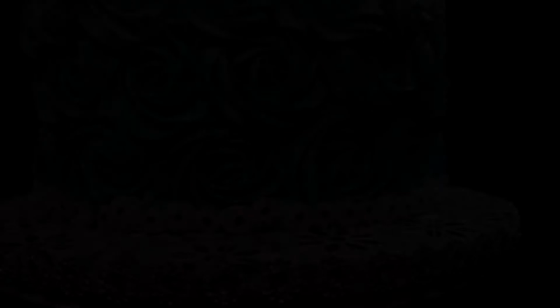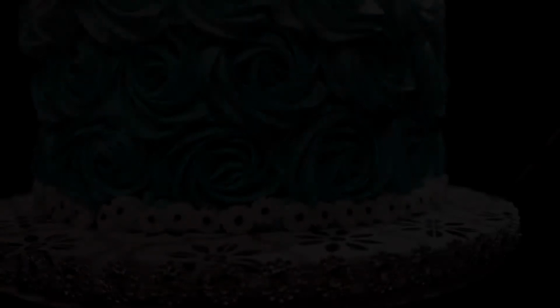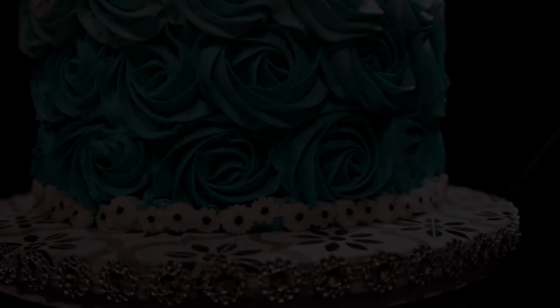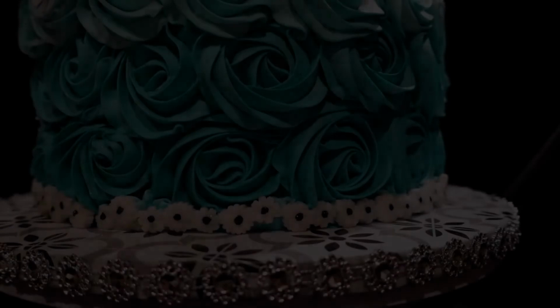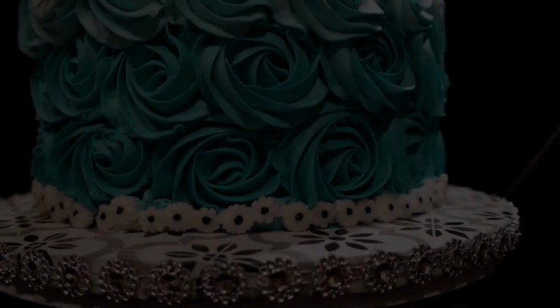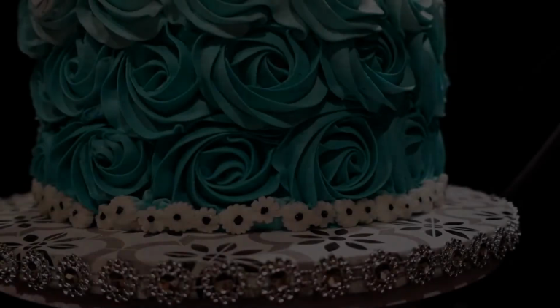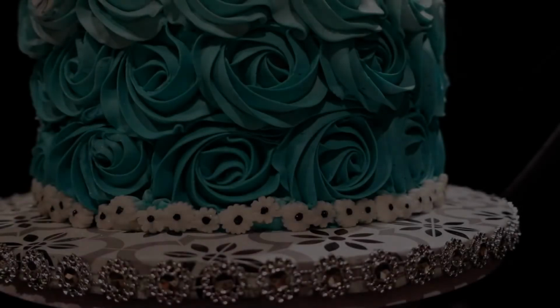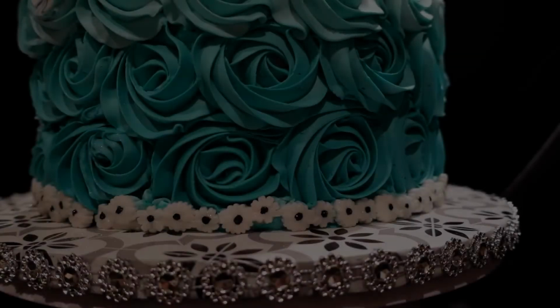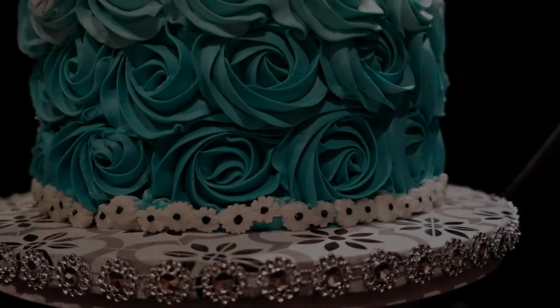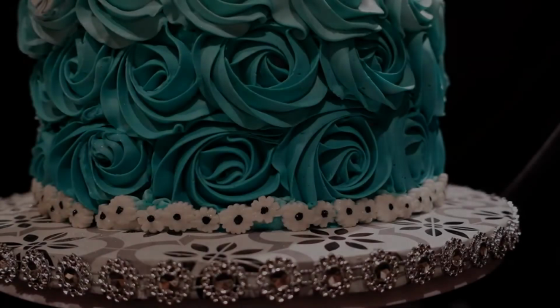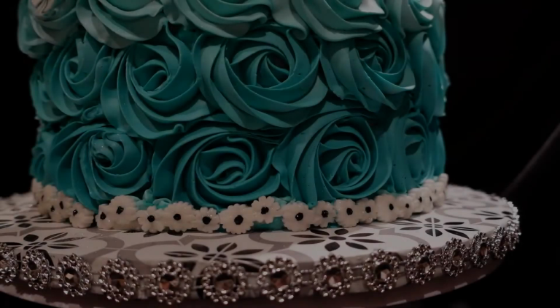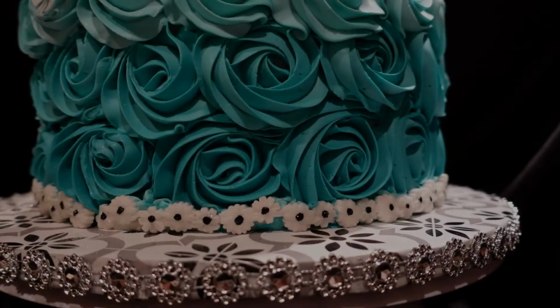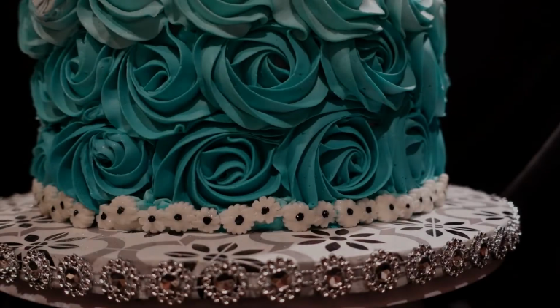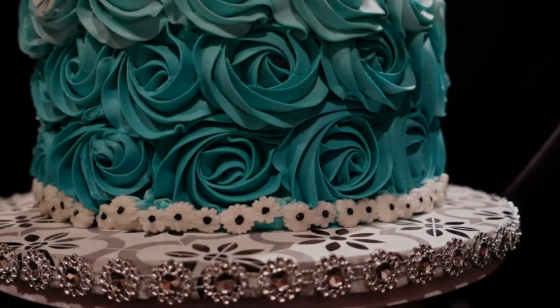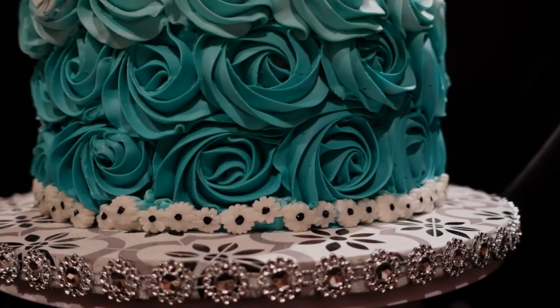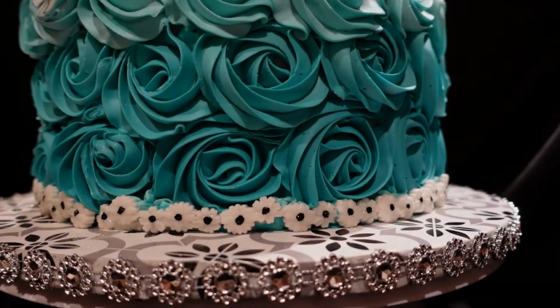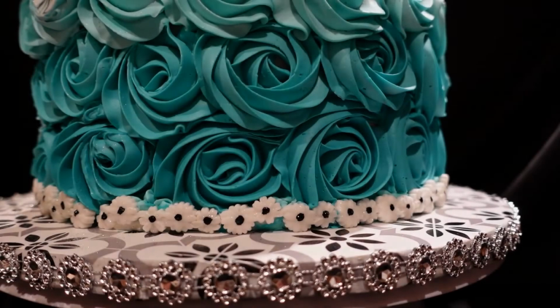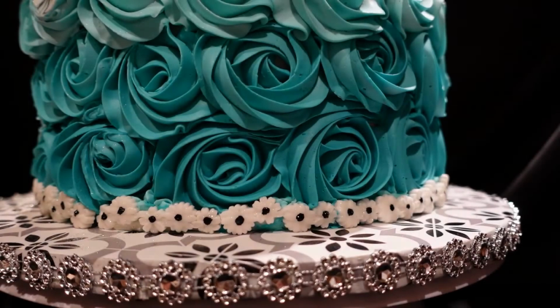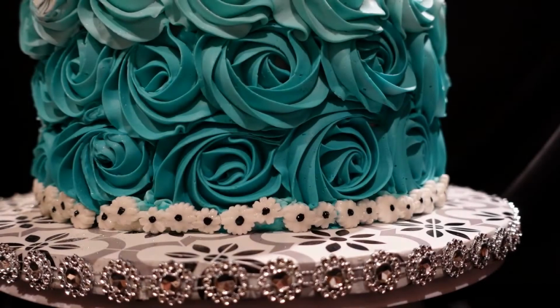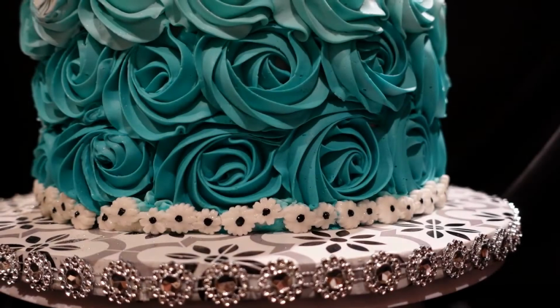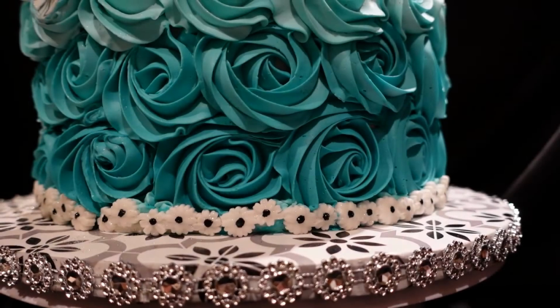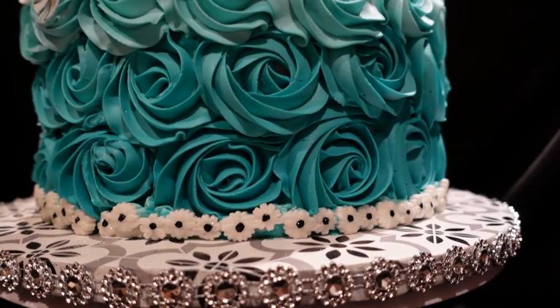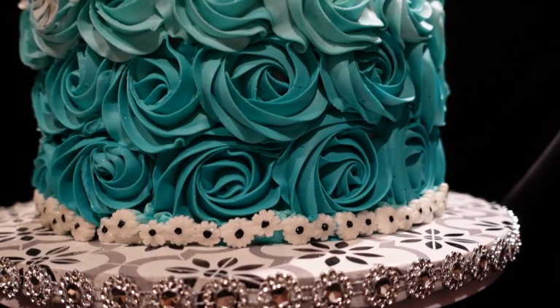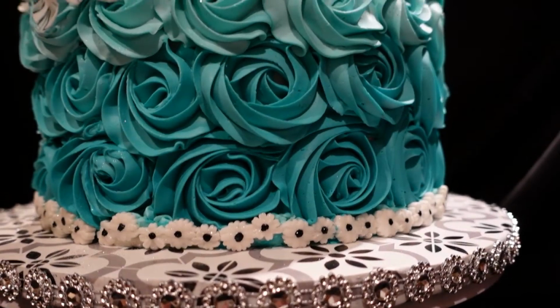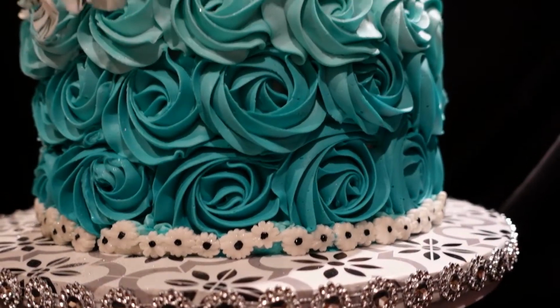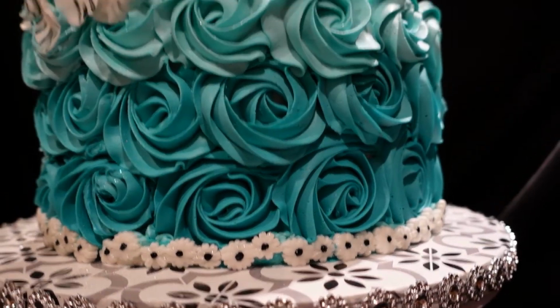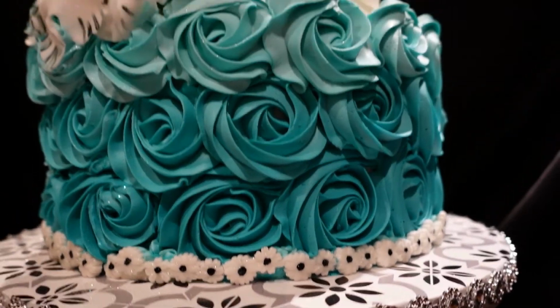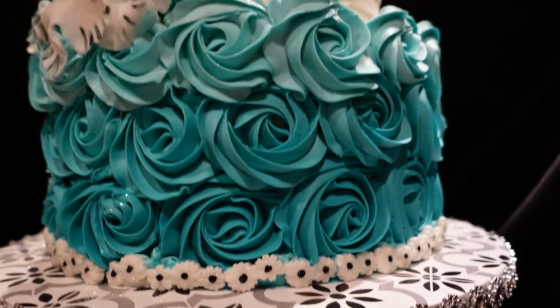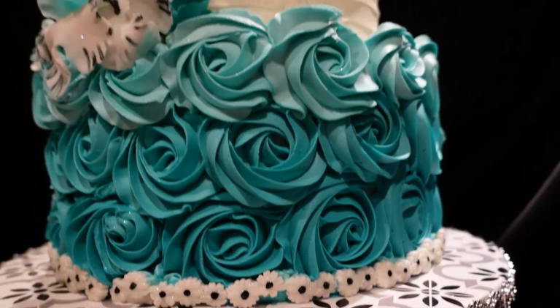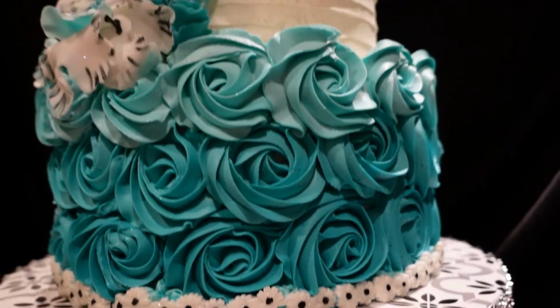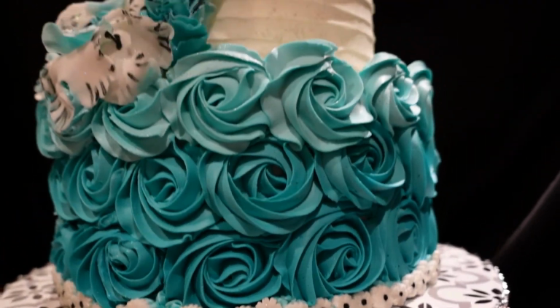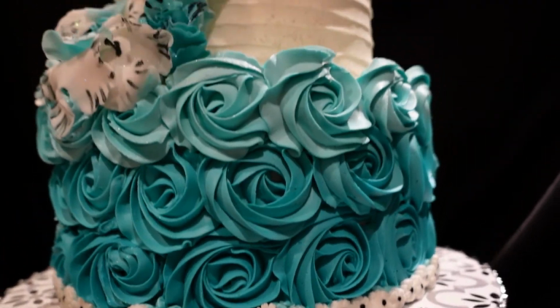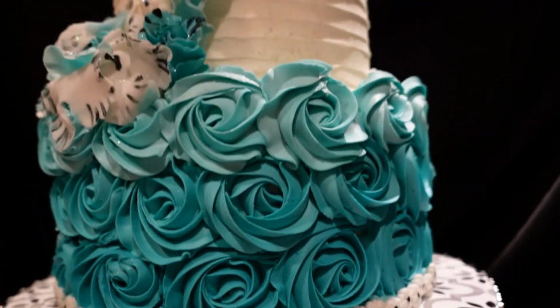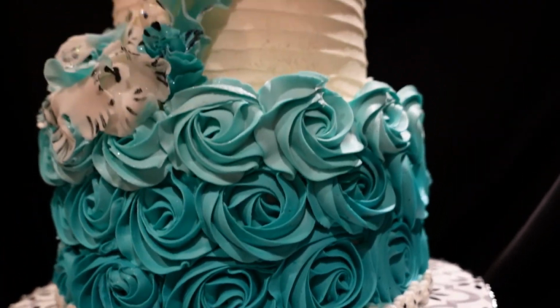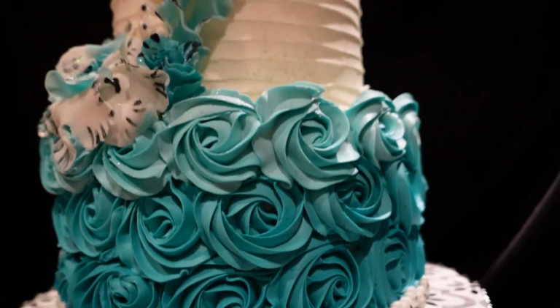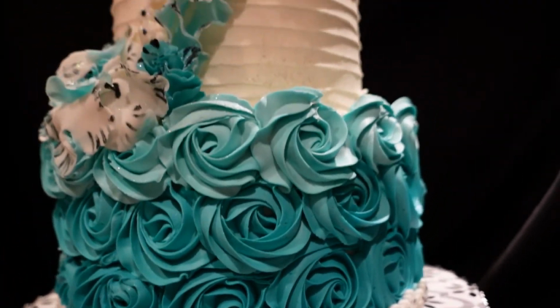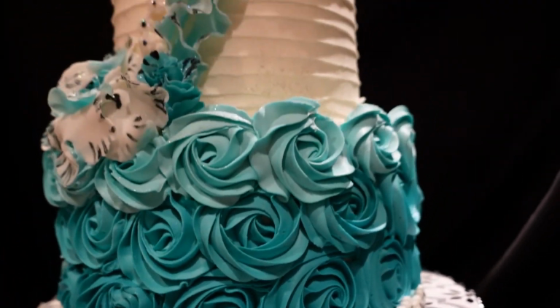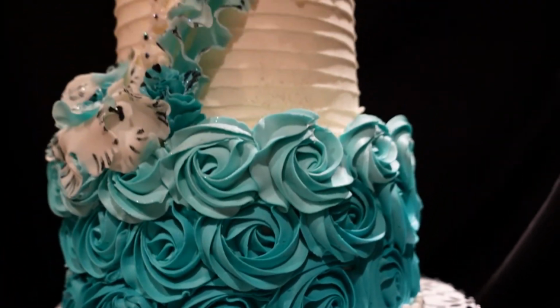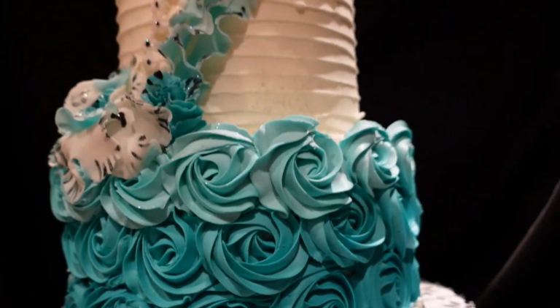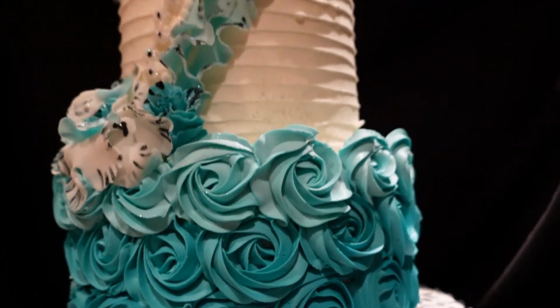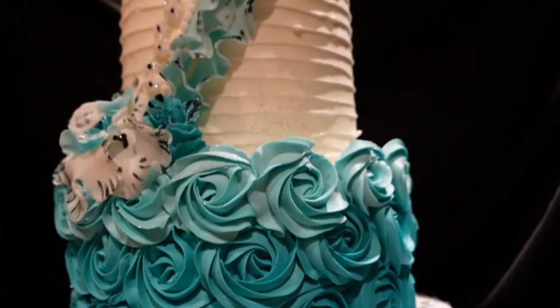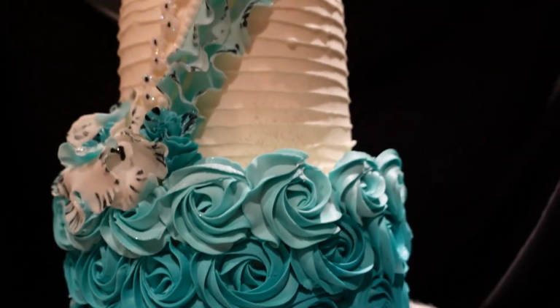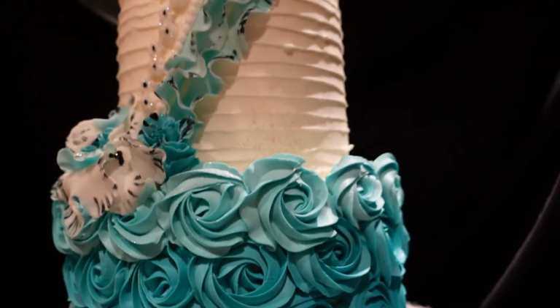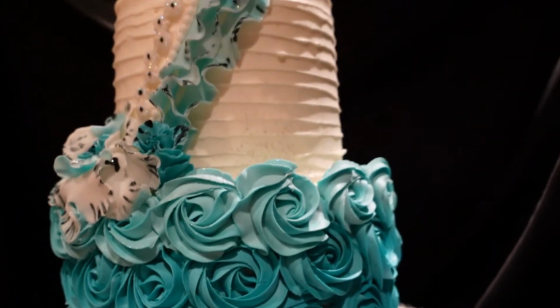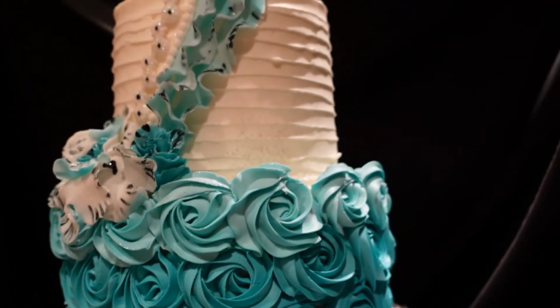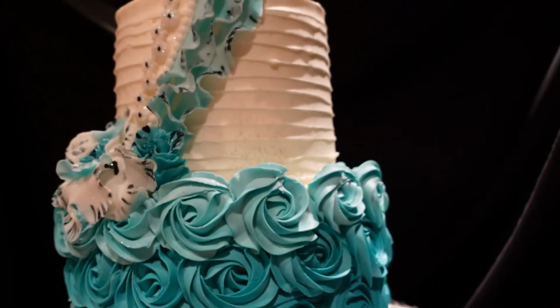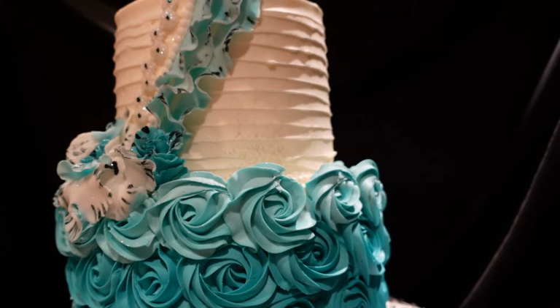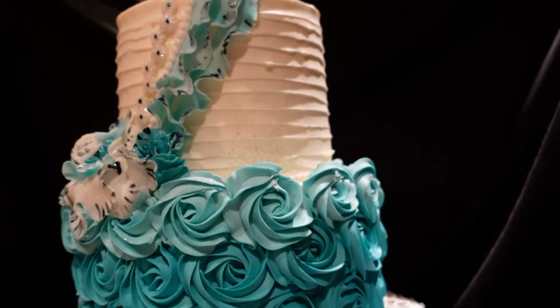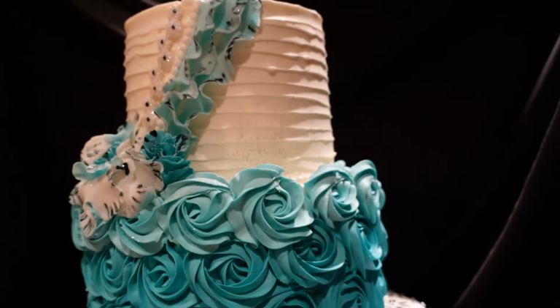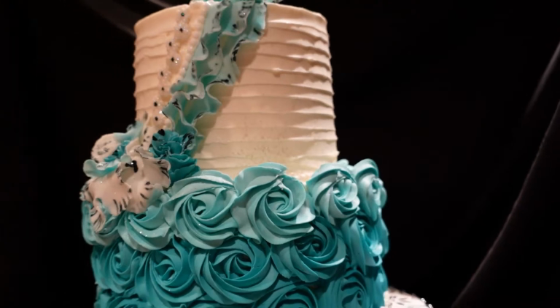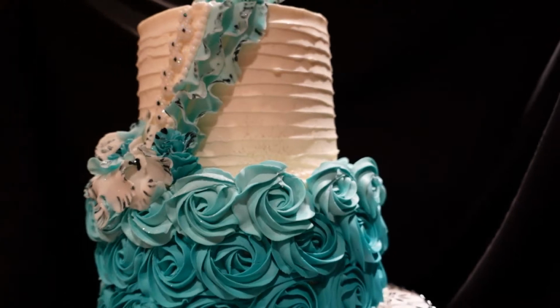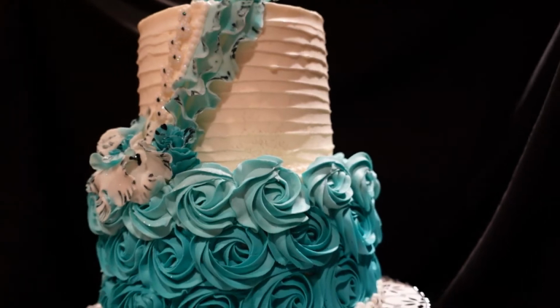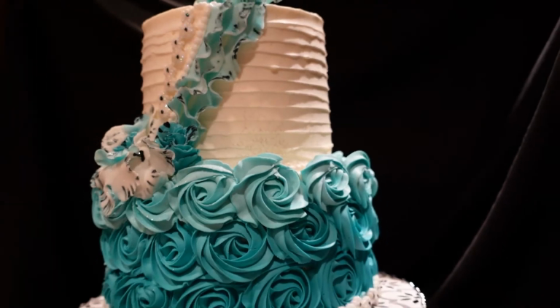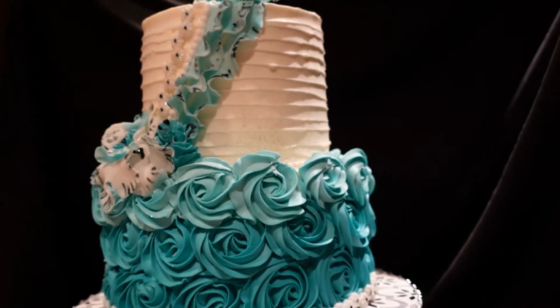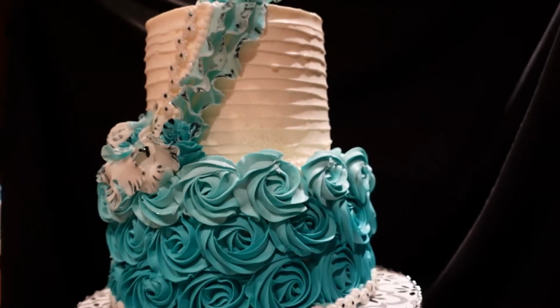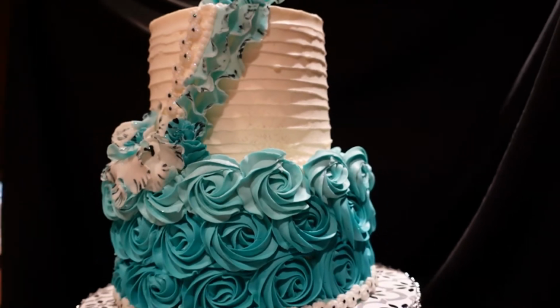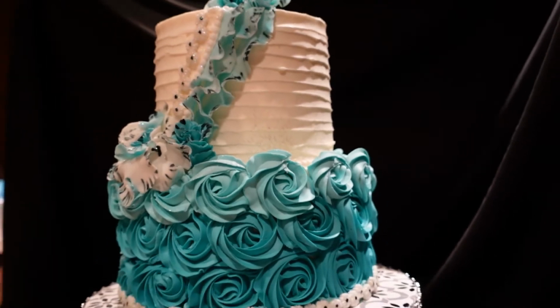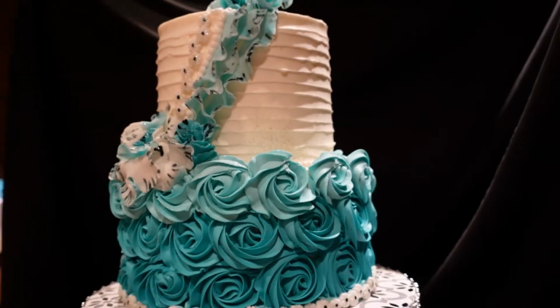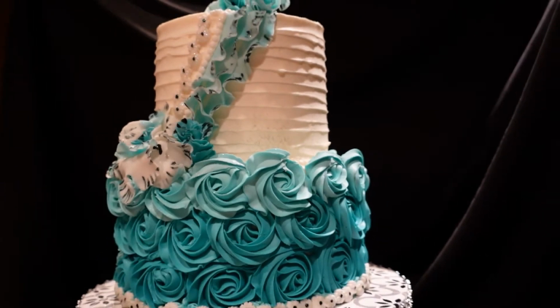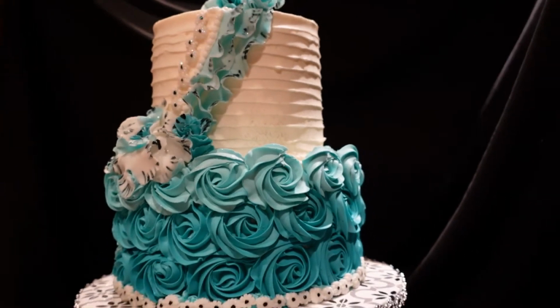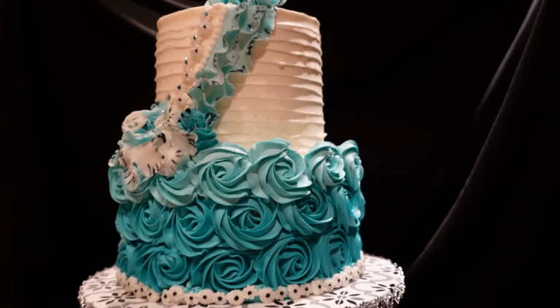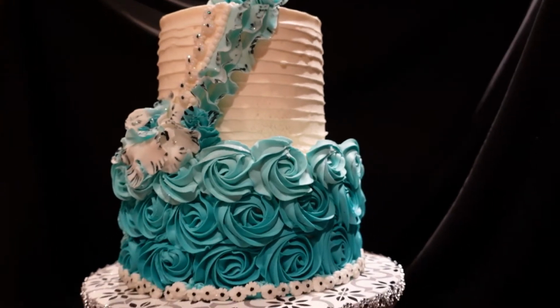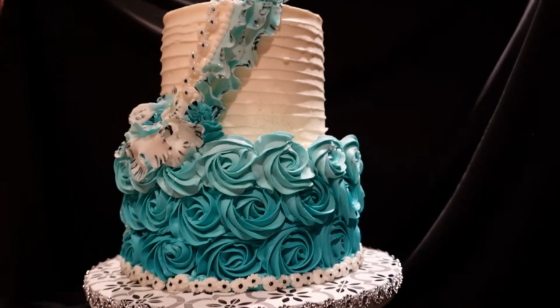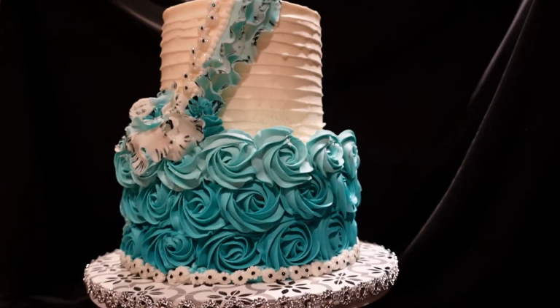Welcome to the Fancy Cakery and welcome to my kitchen. A special cake needs a special cake board, and I'll show you how I made this one.